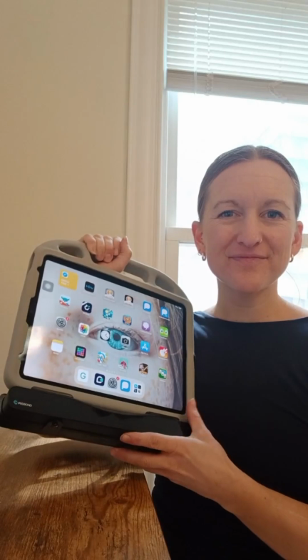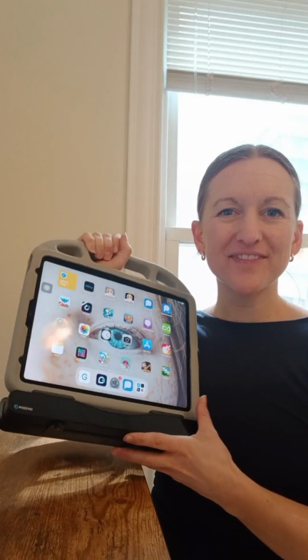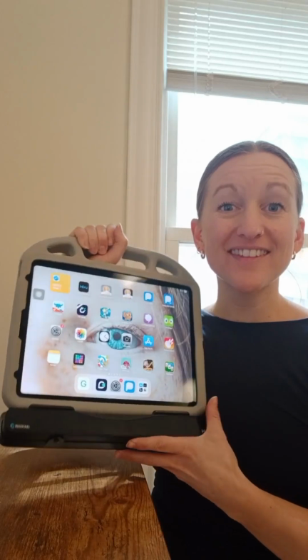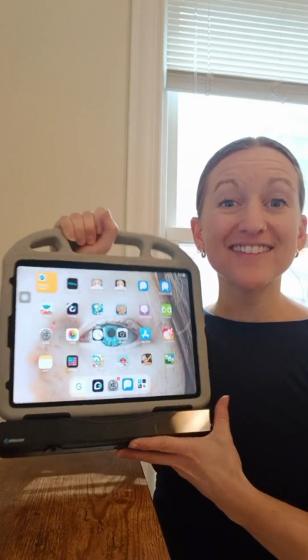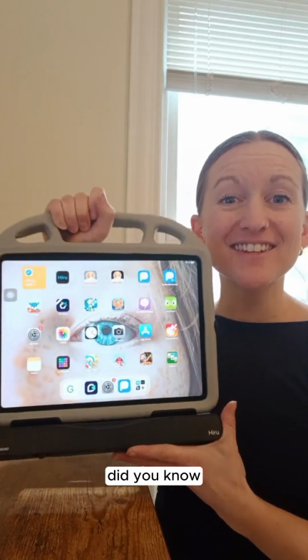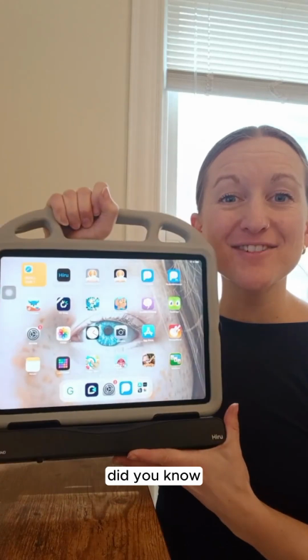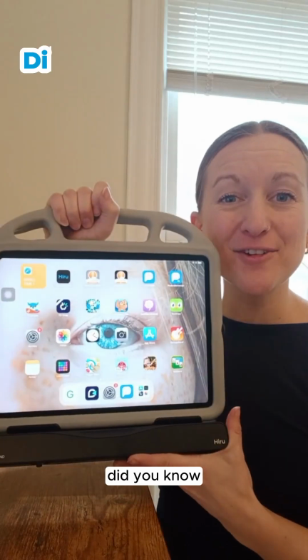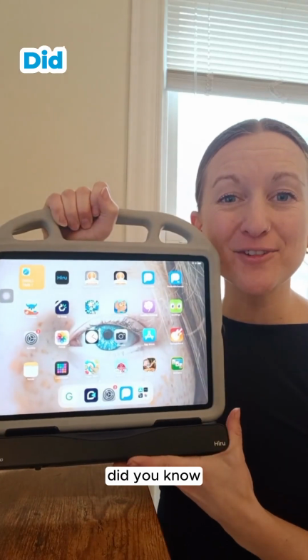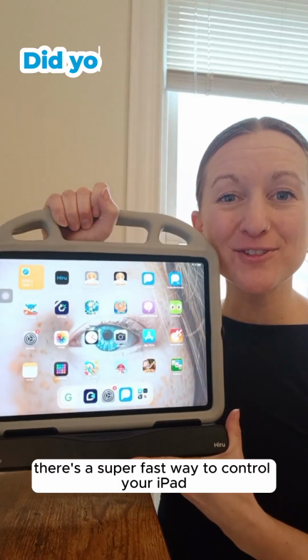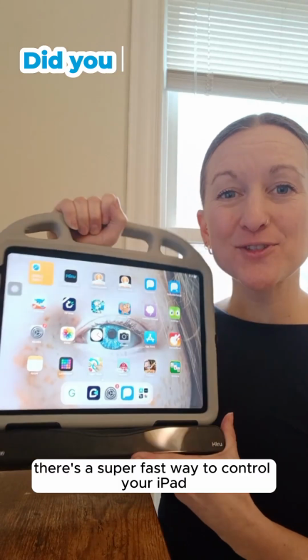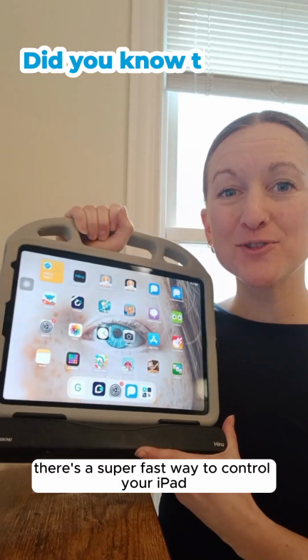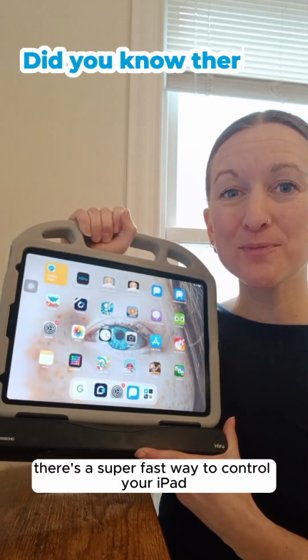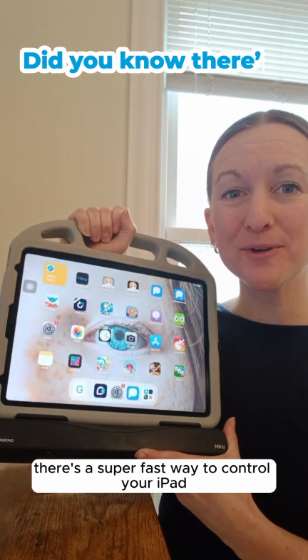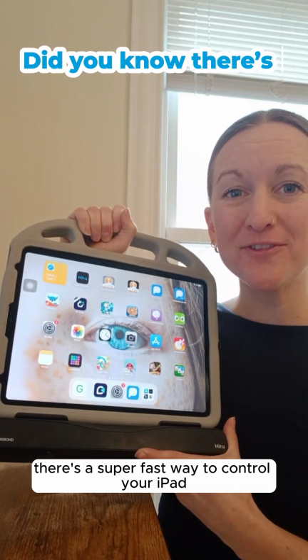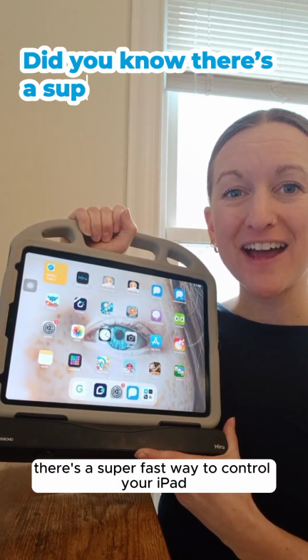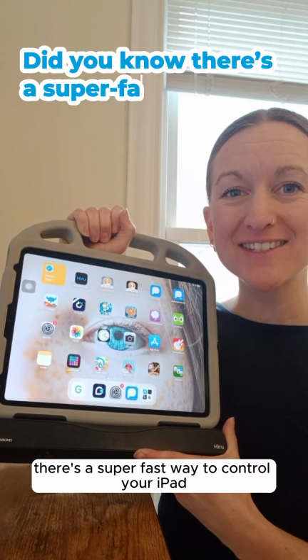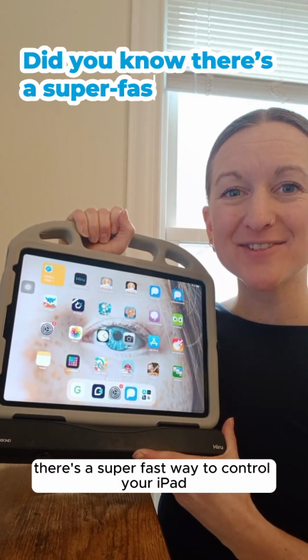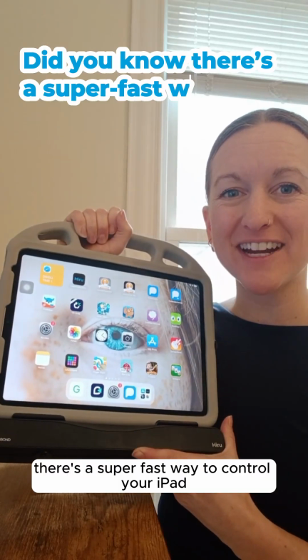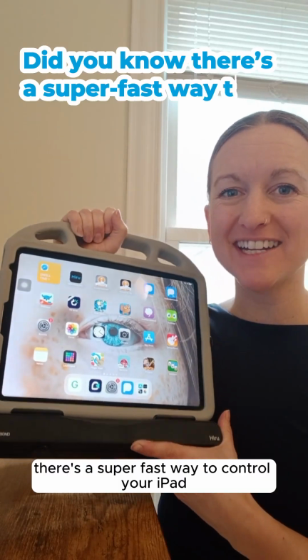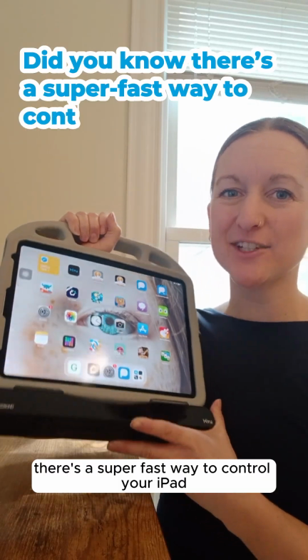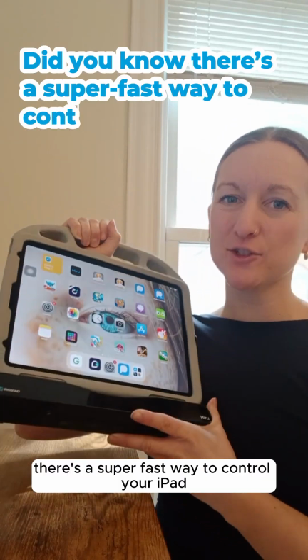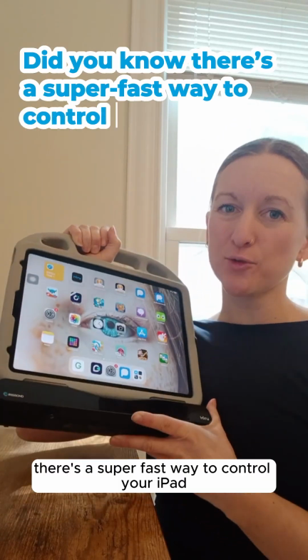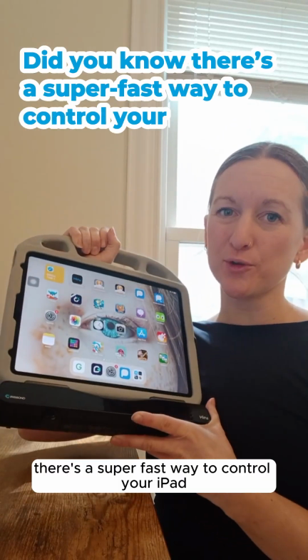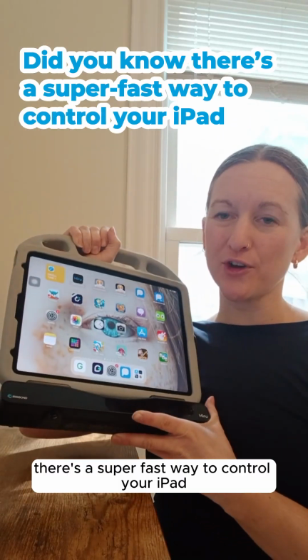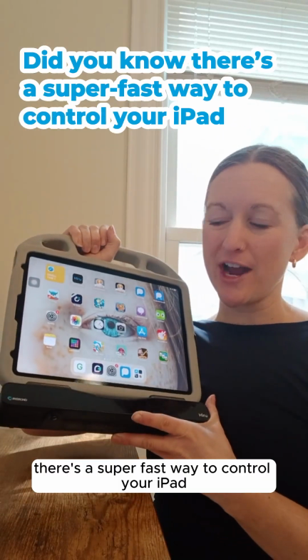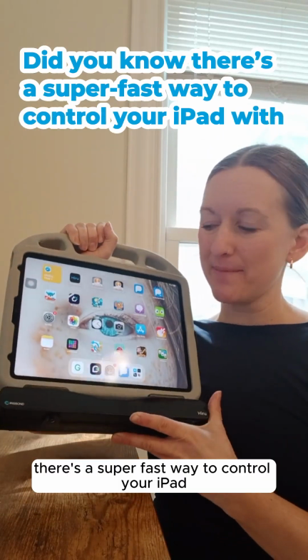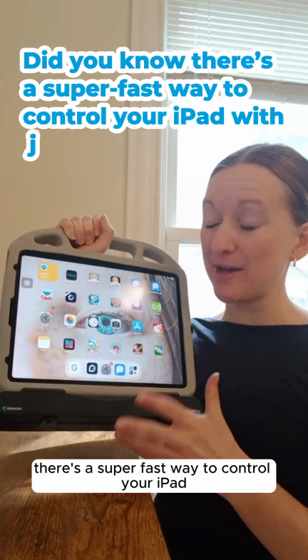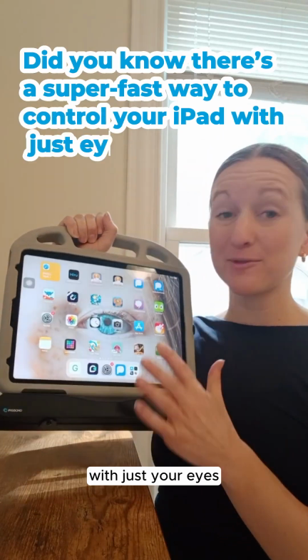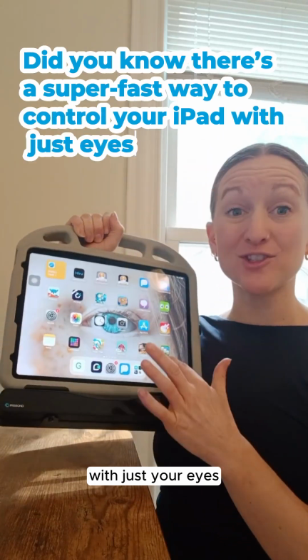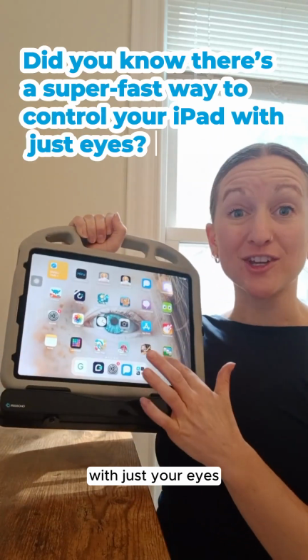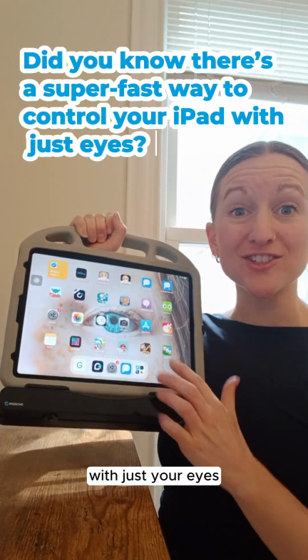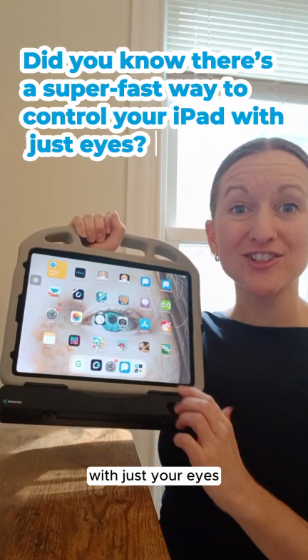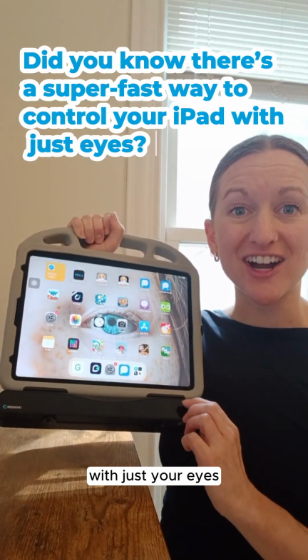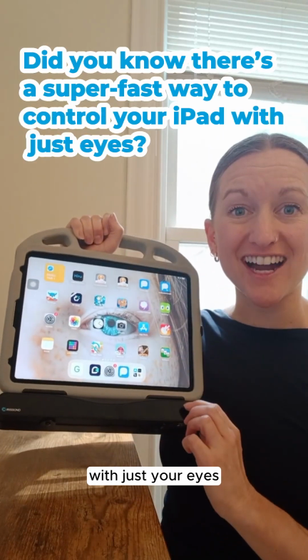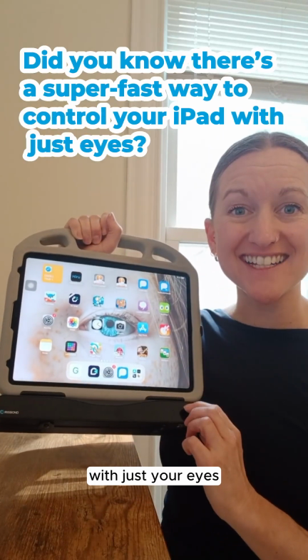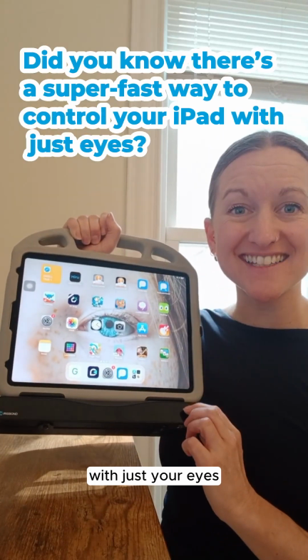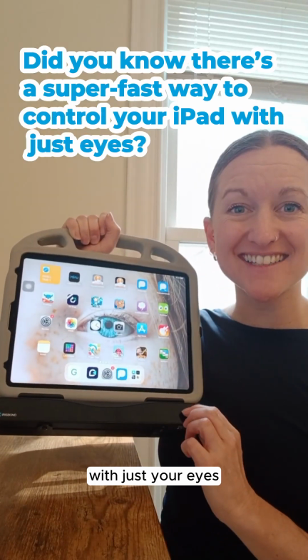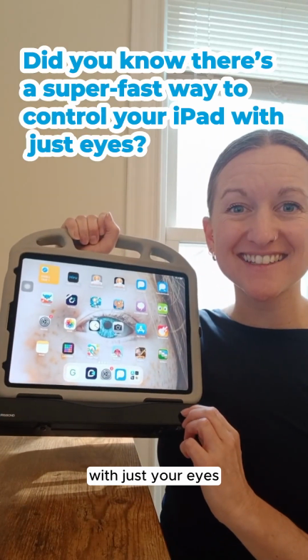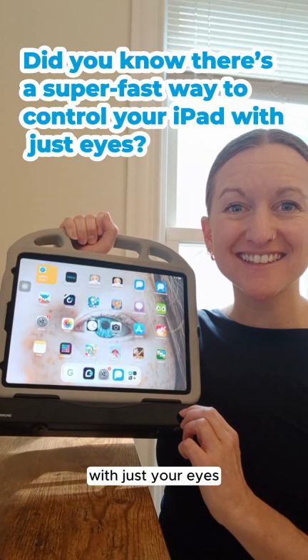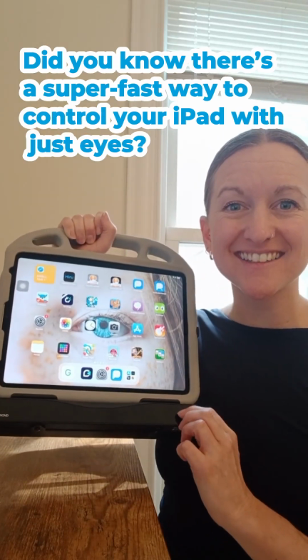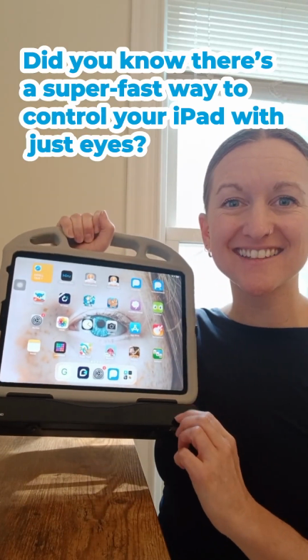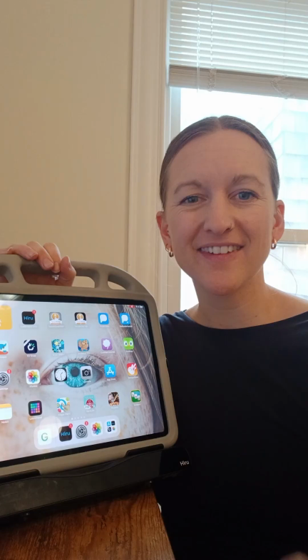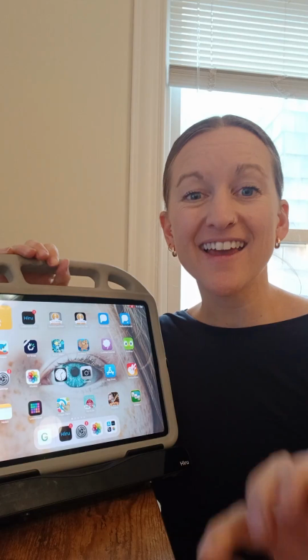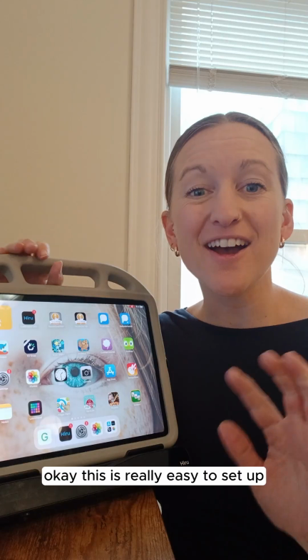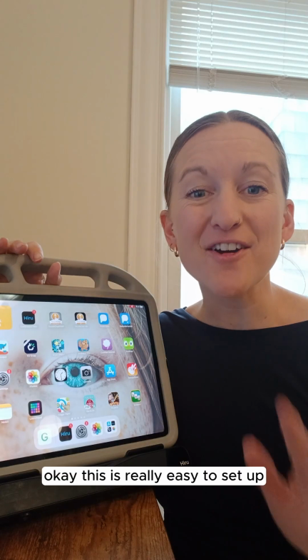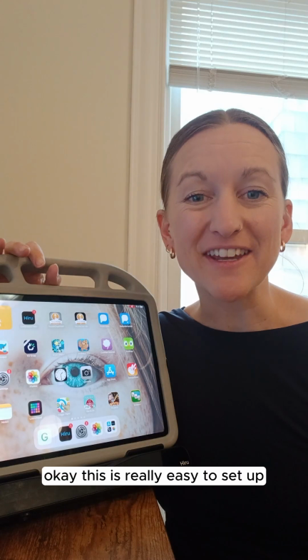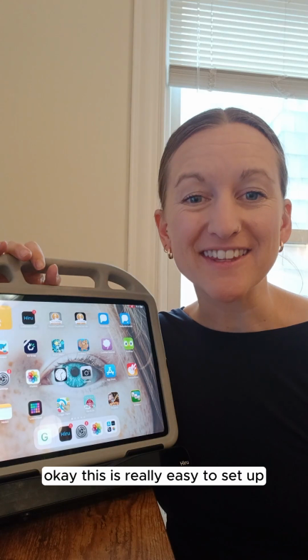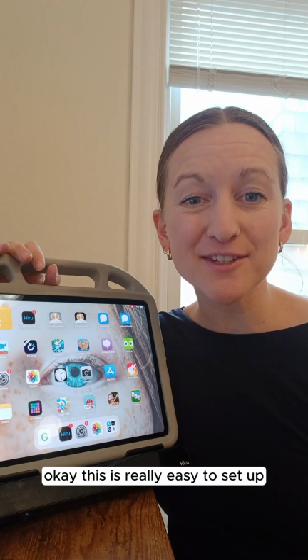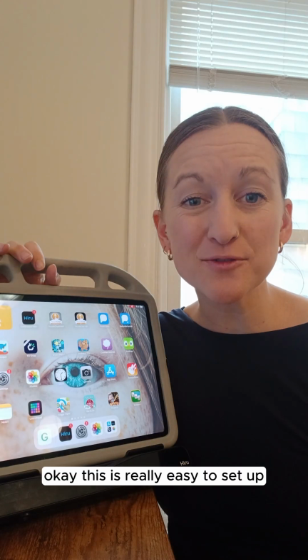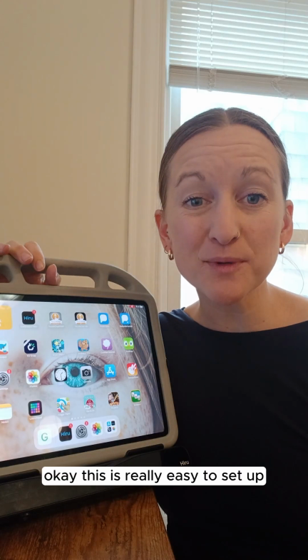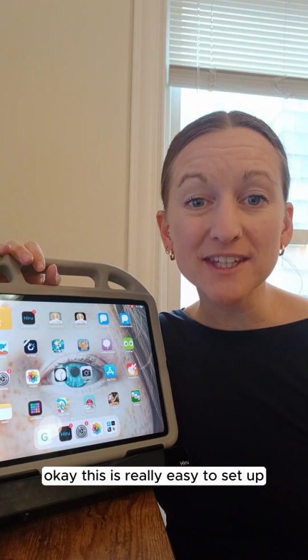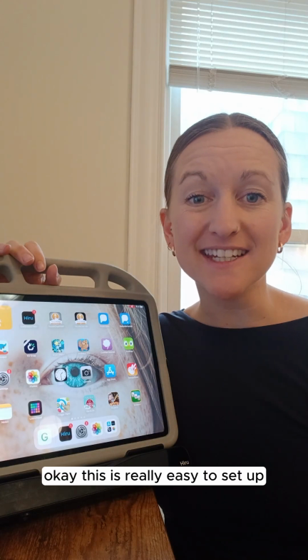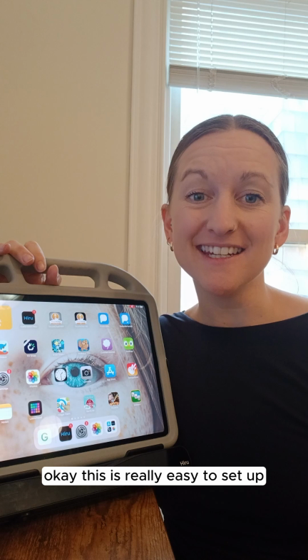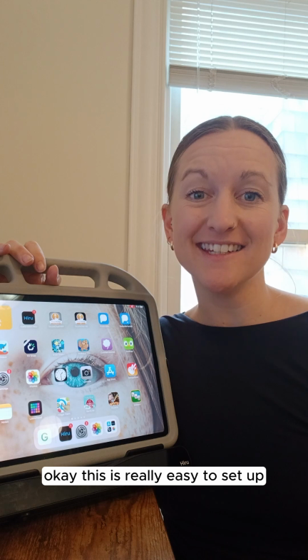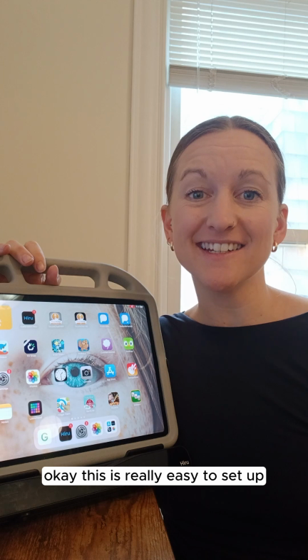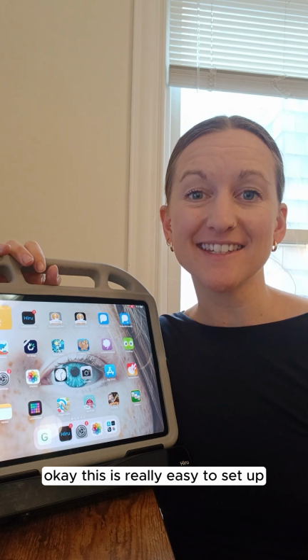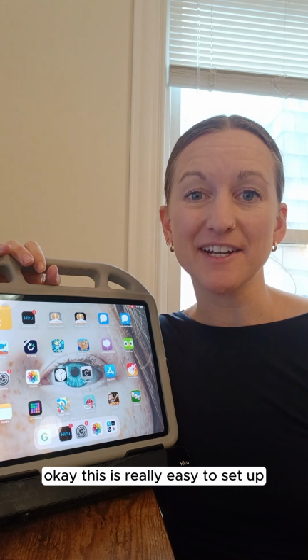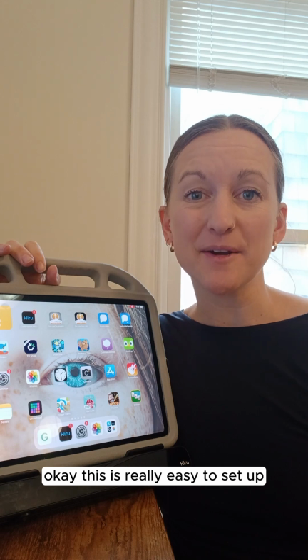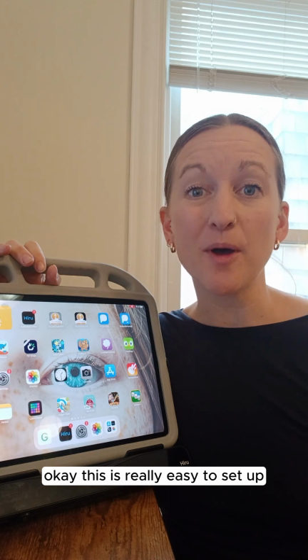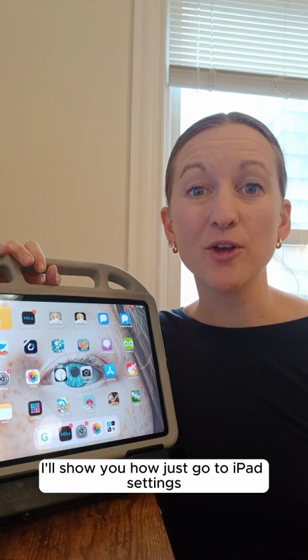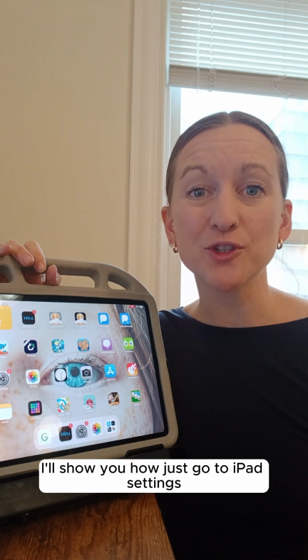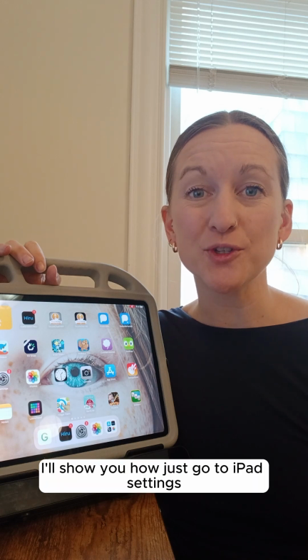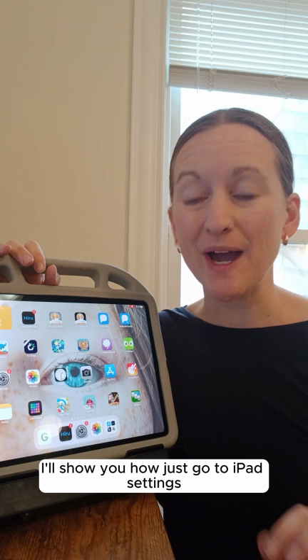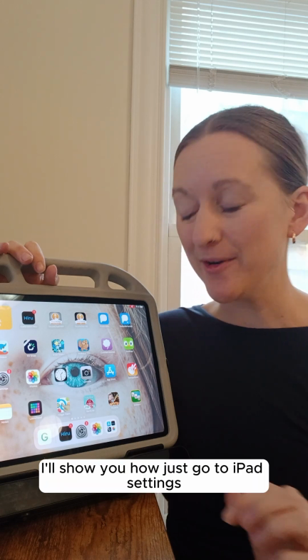Did you know there's a super fast way to control your iPad with just your eyes? Okay, this is really easy to set up. I'll show you how.